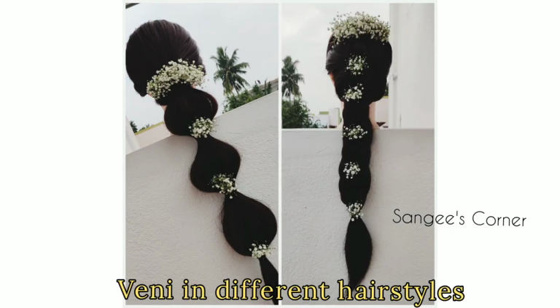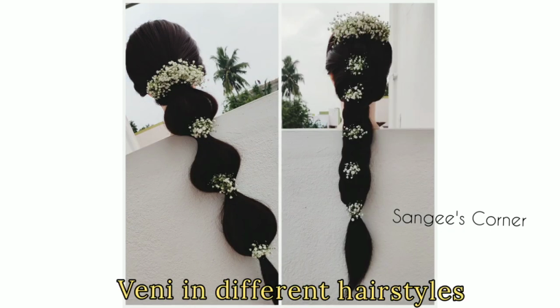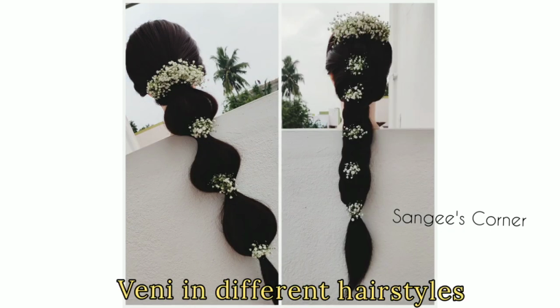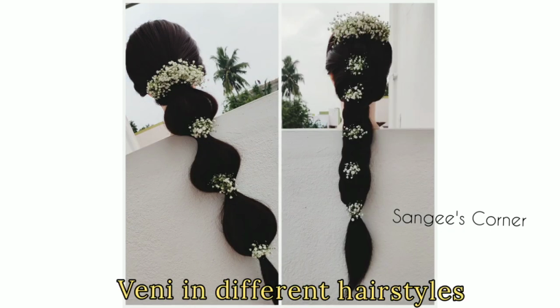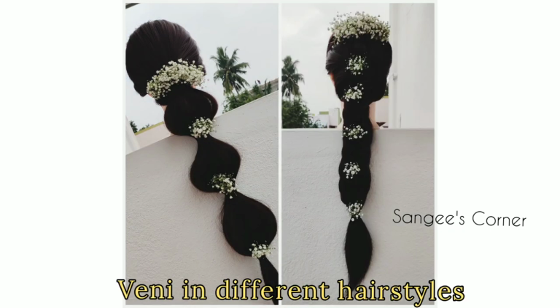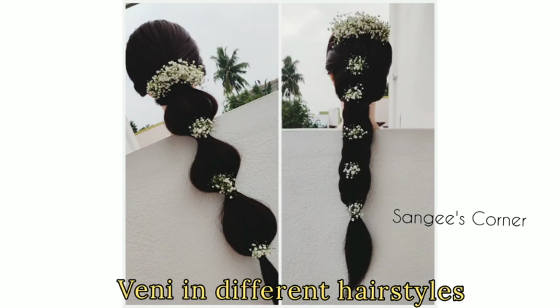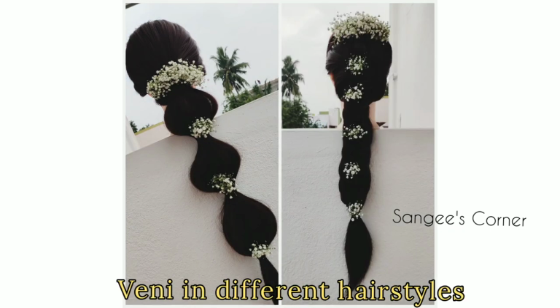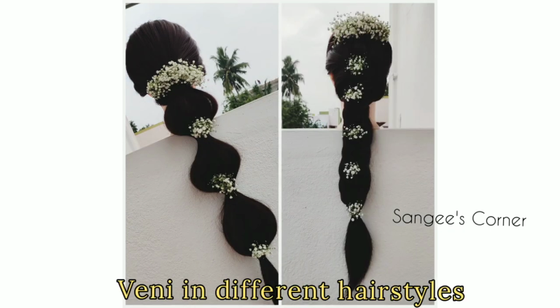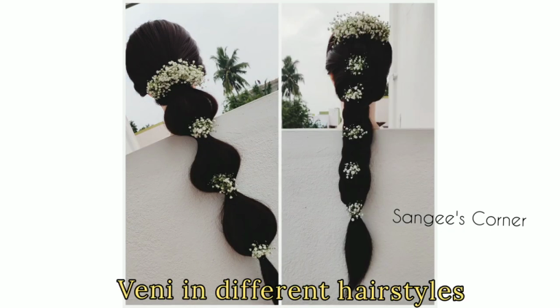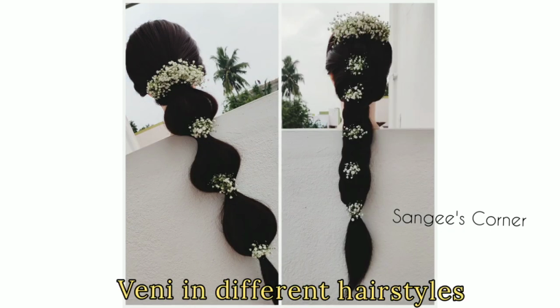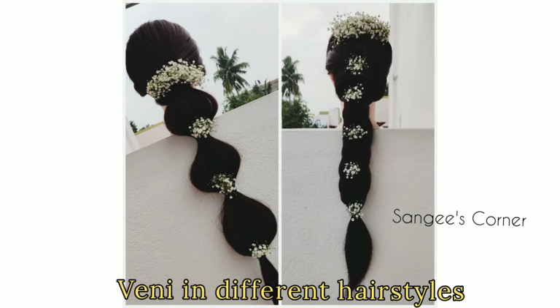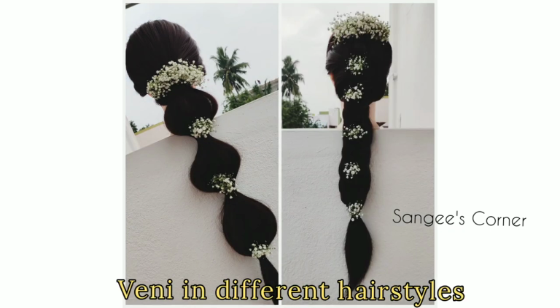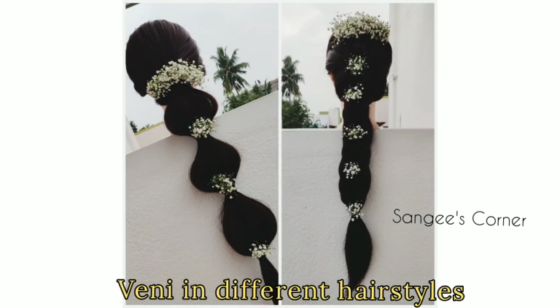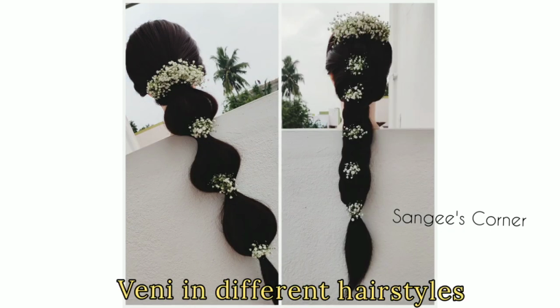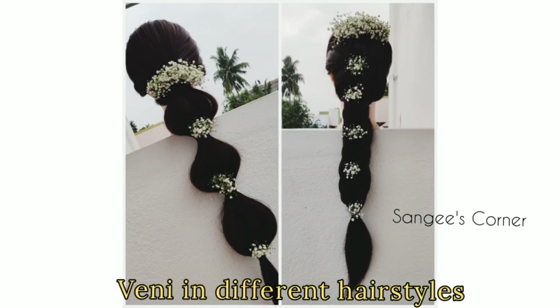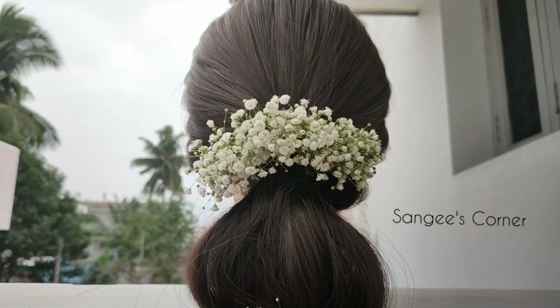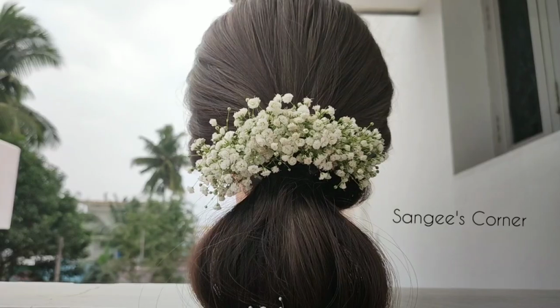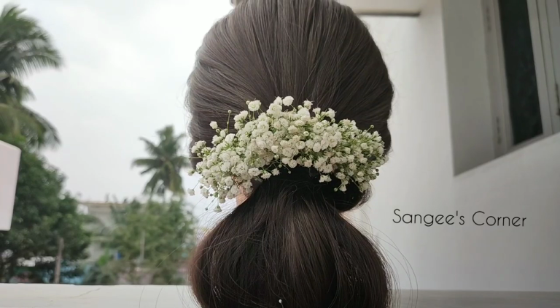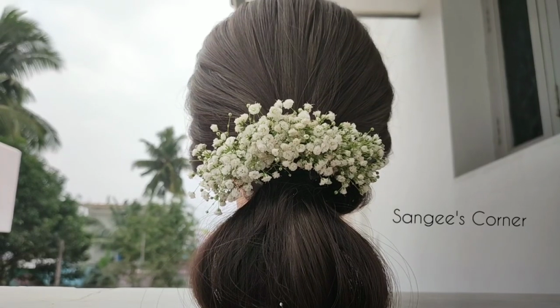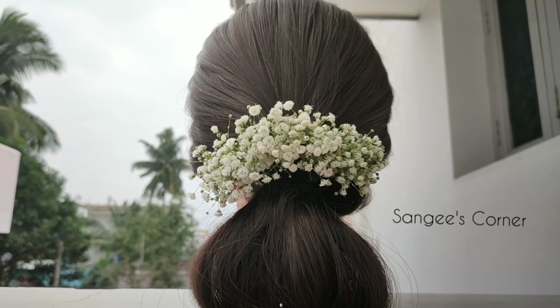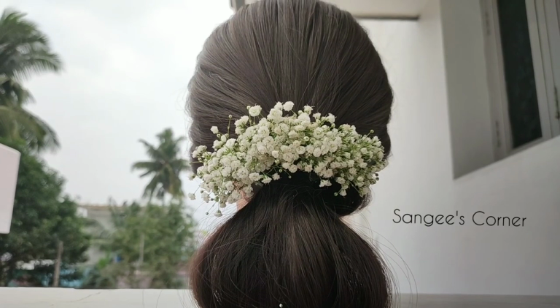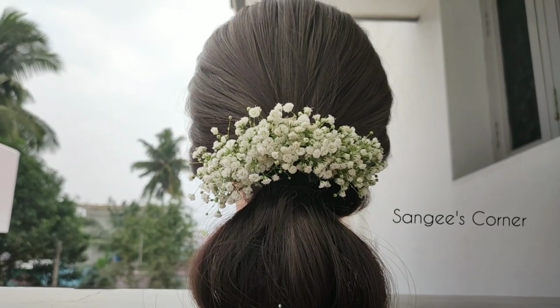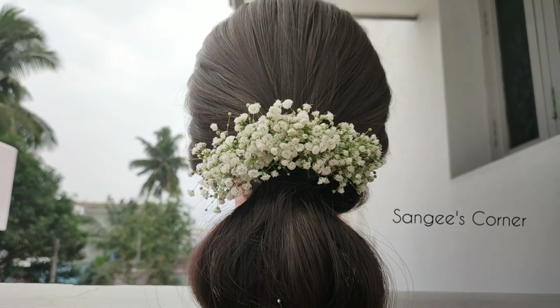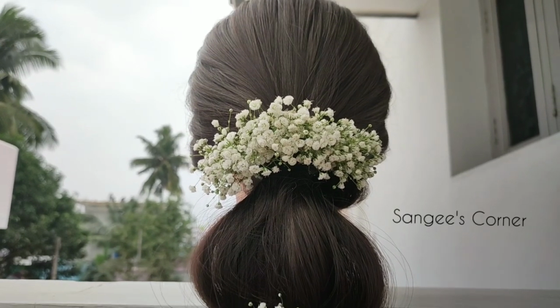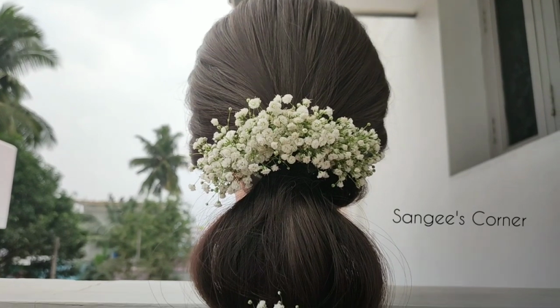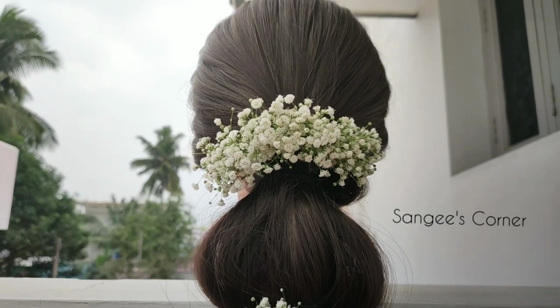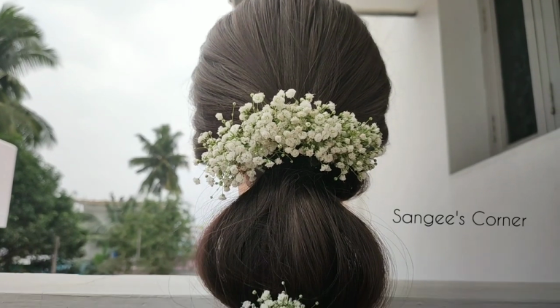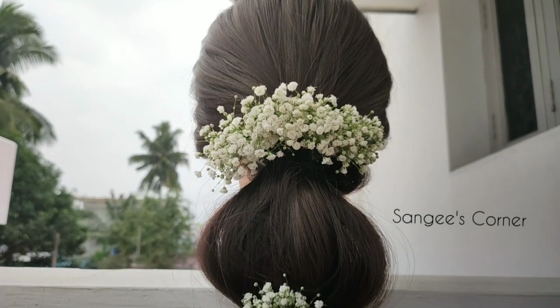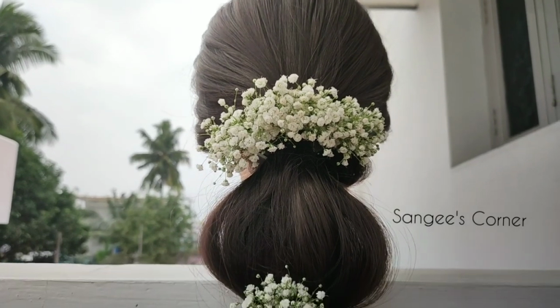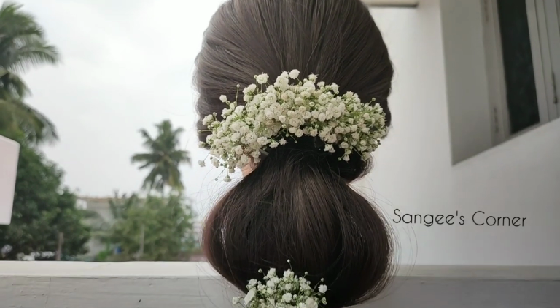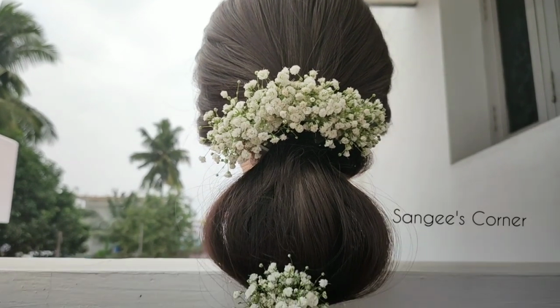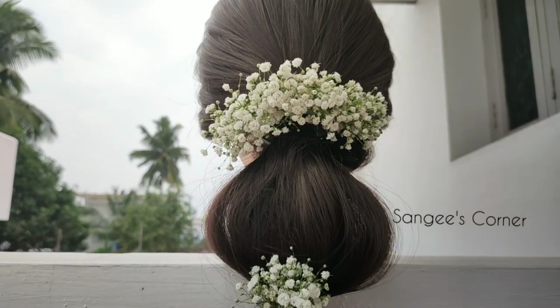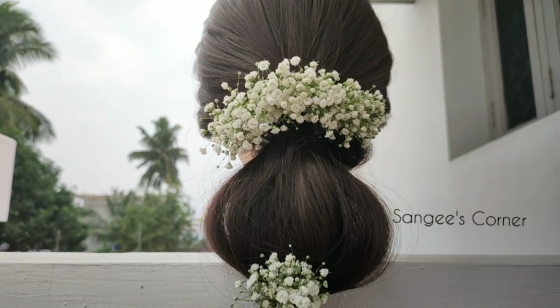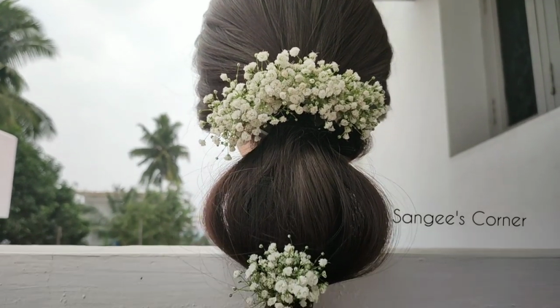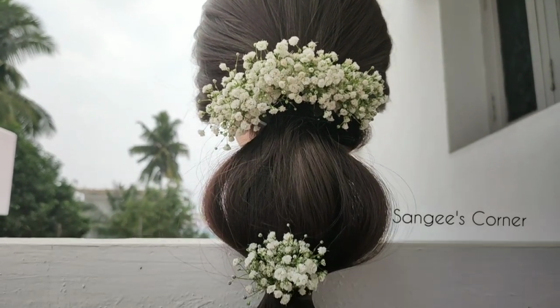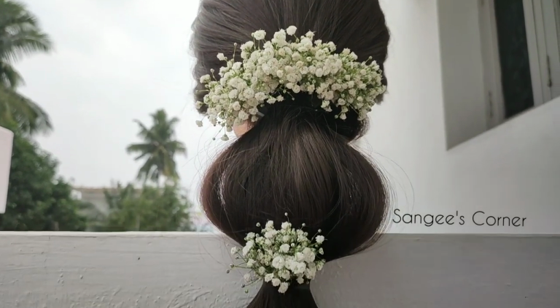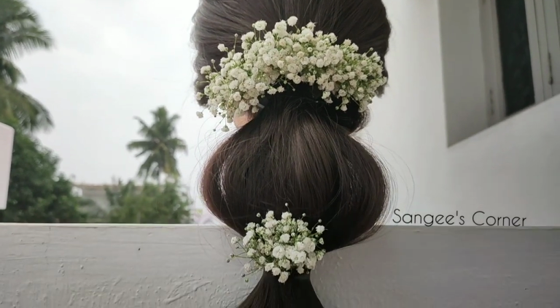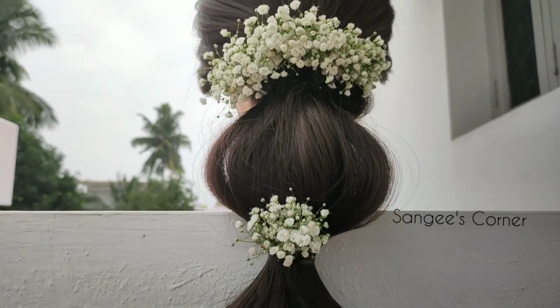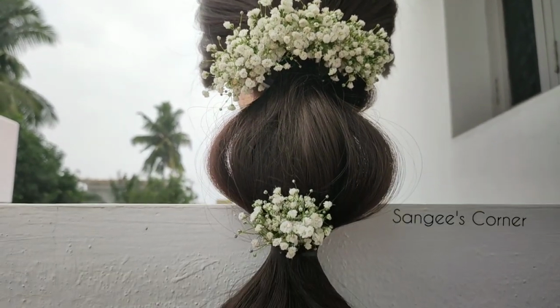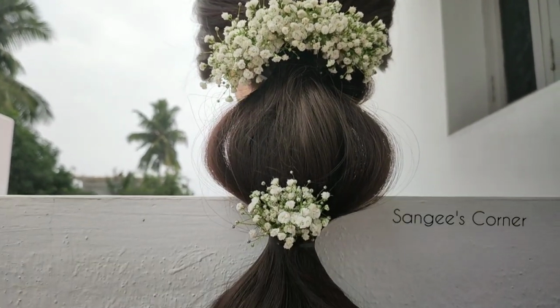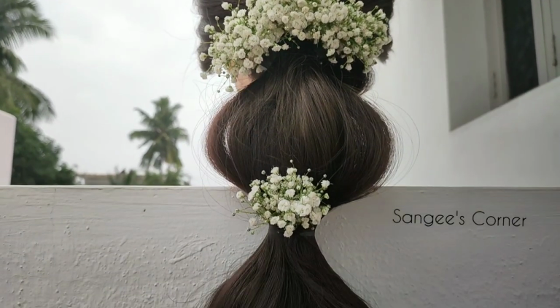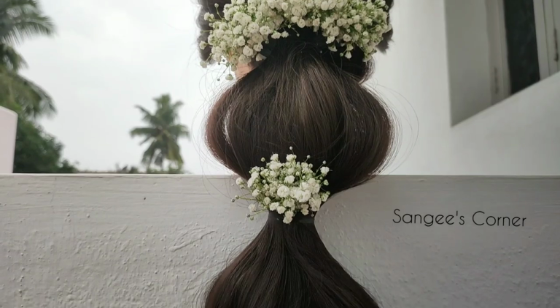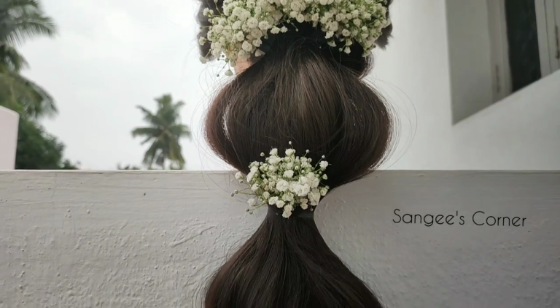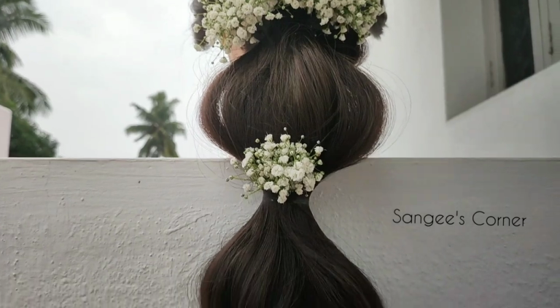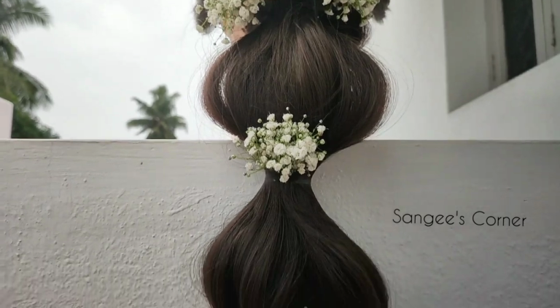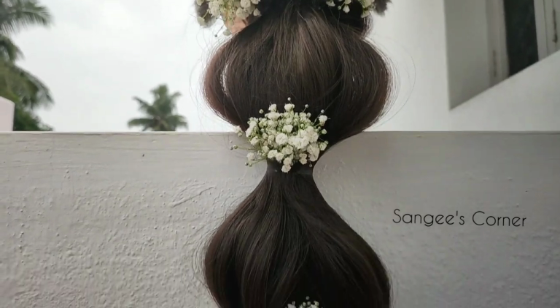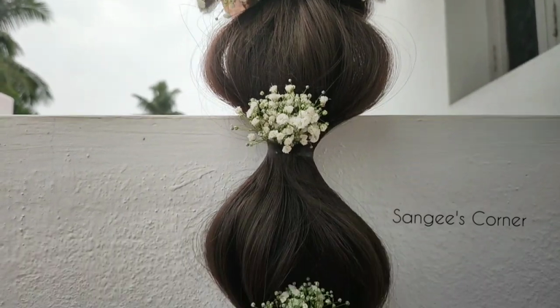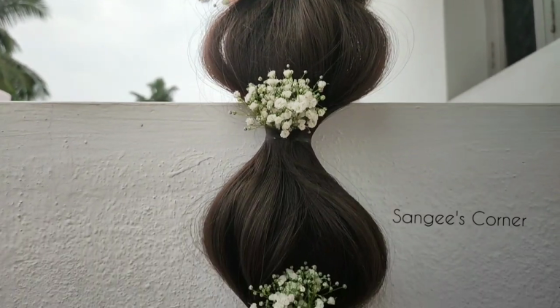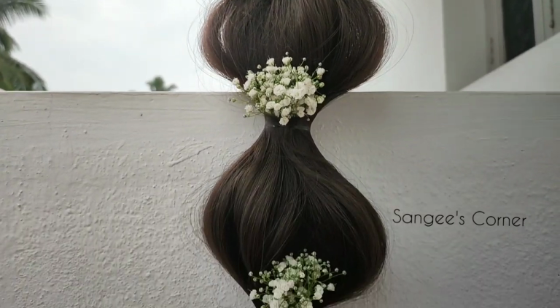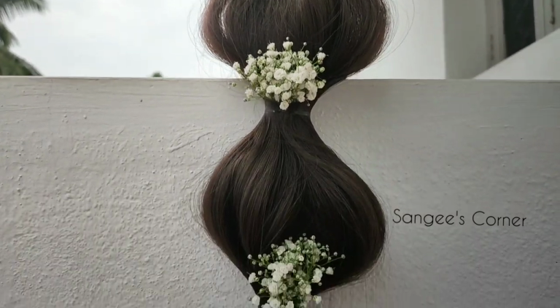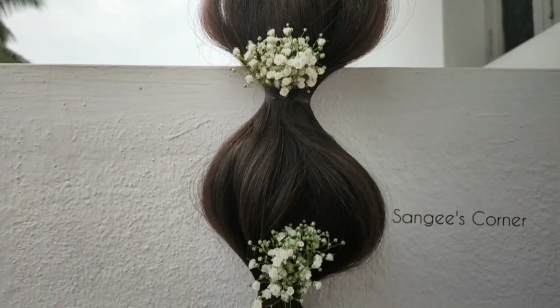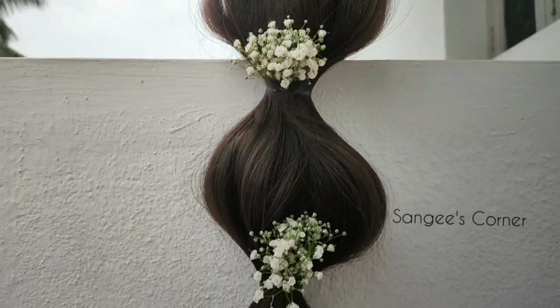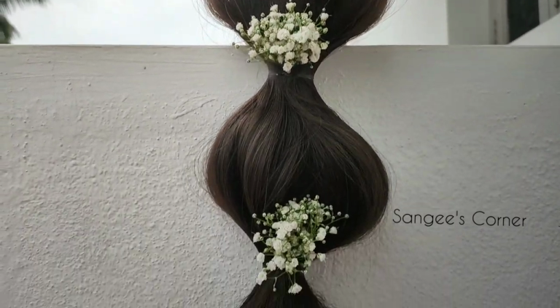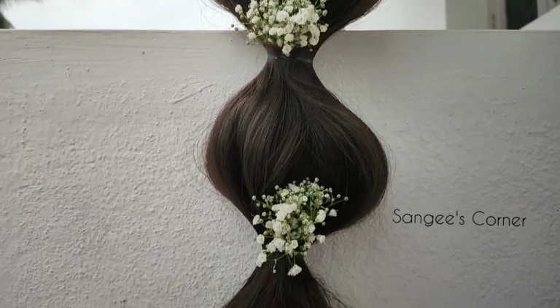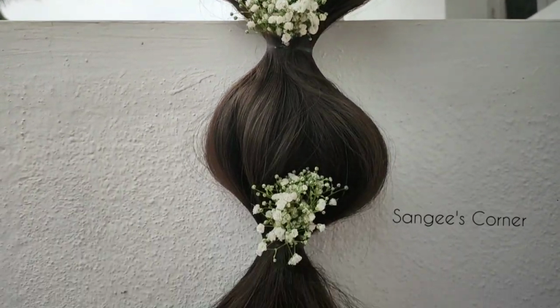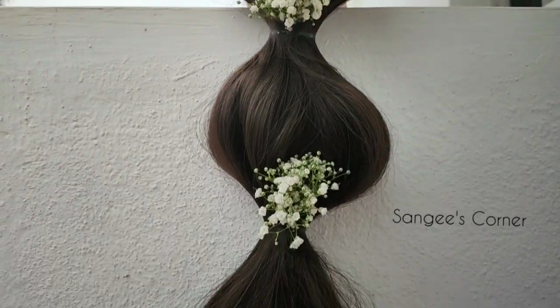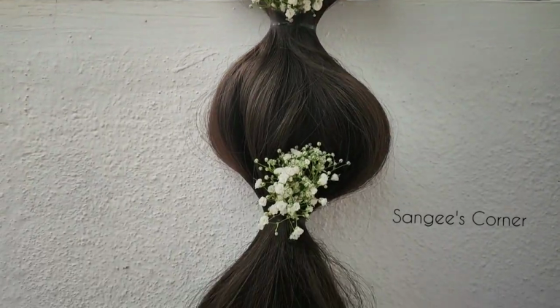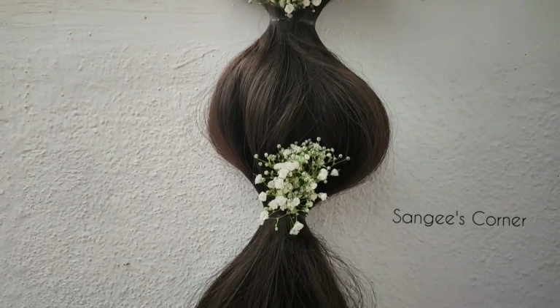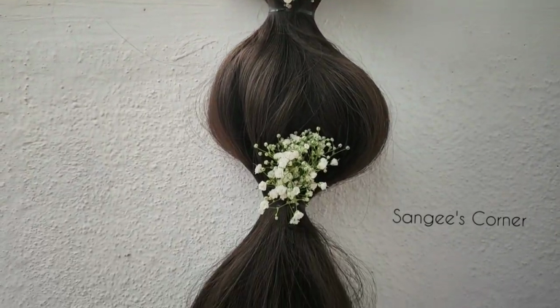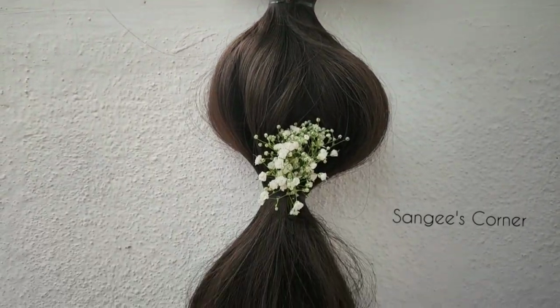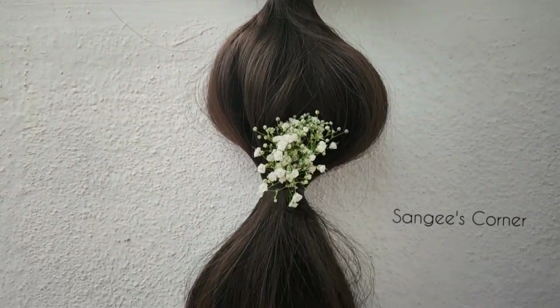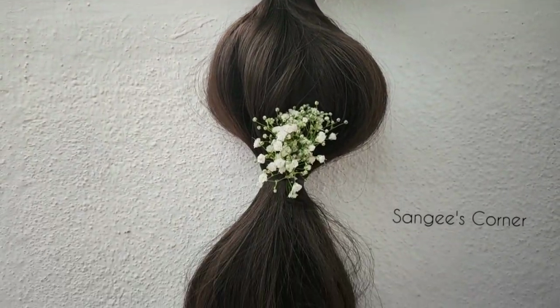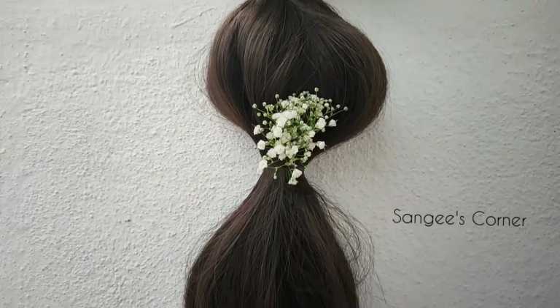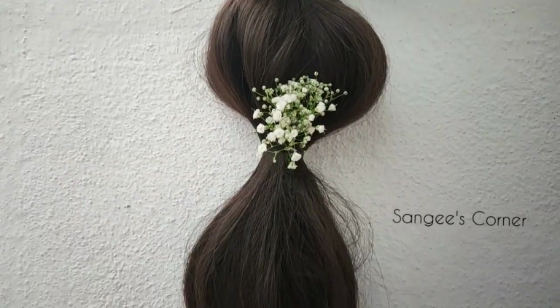We have two models, so let's try this video. Like, share and subscribe, stay connected. Thanks for watching.